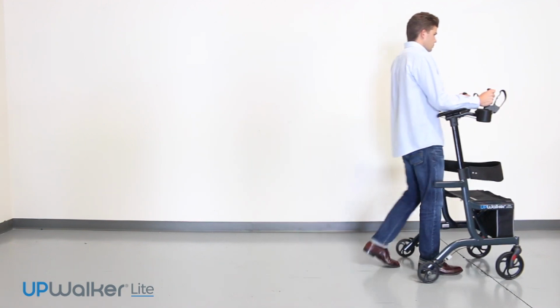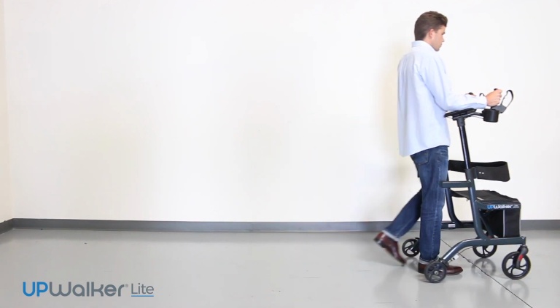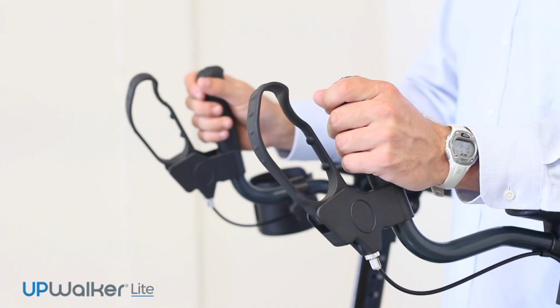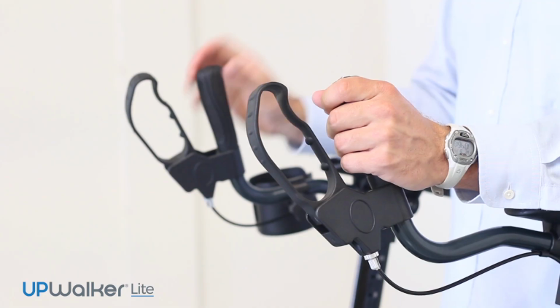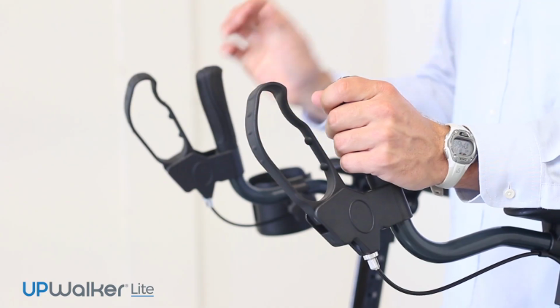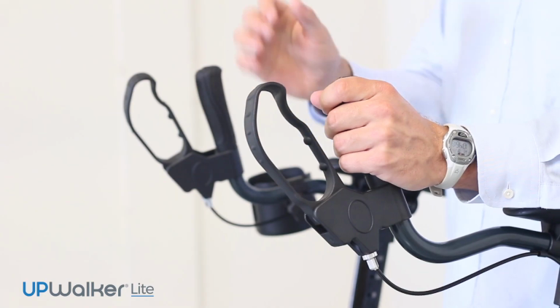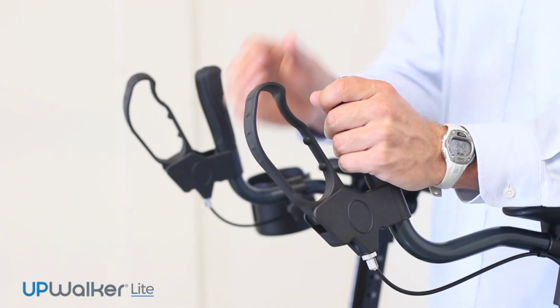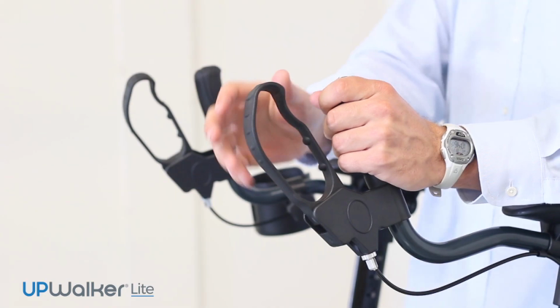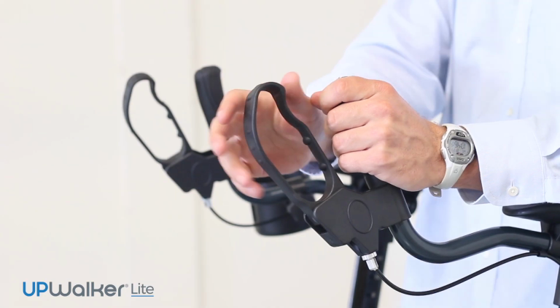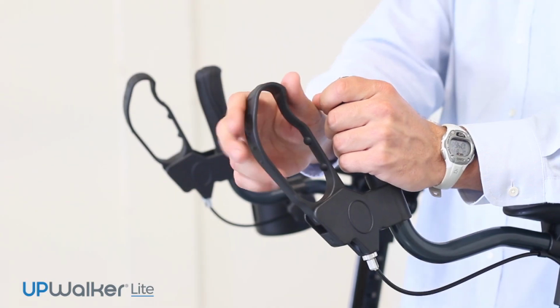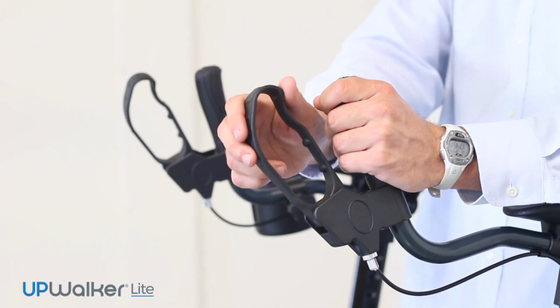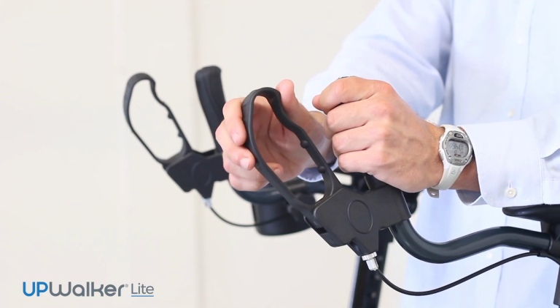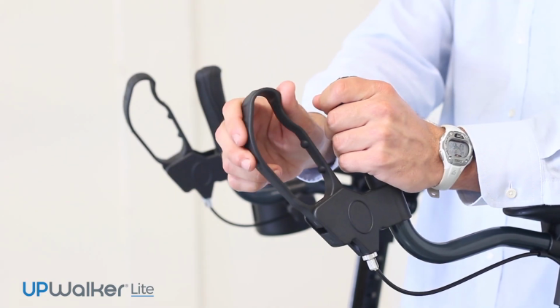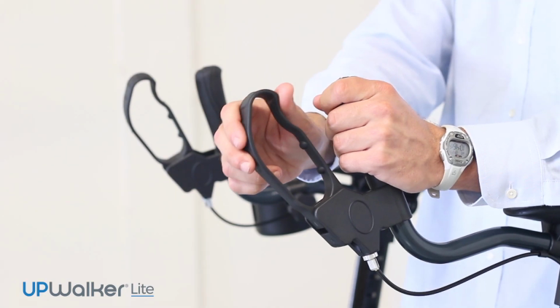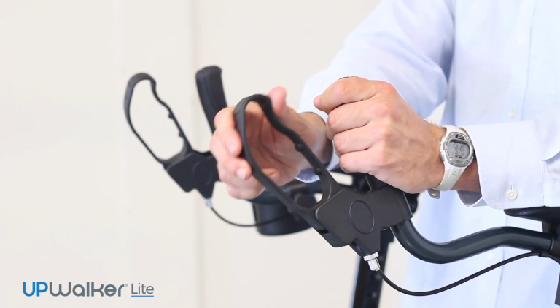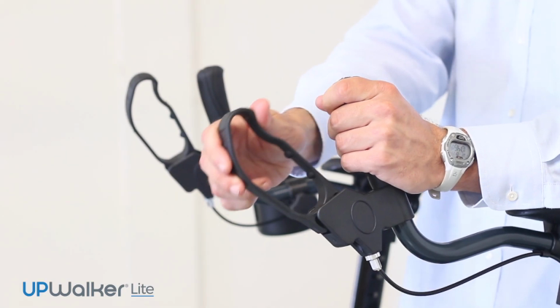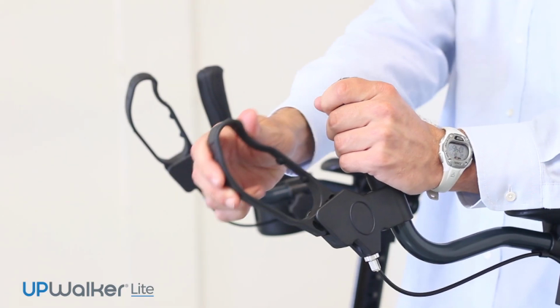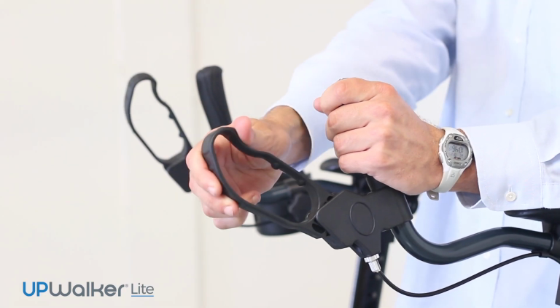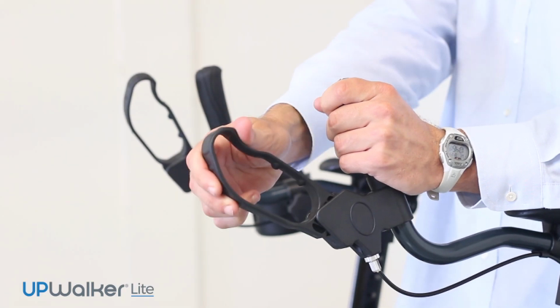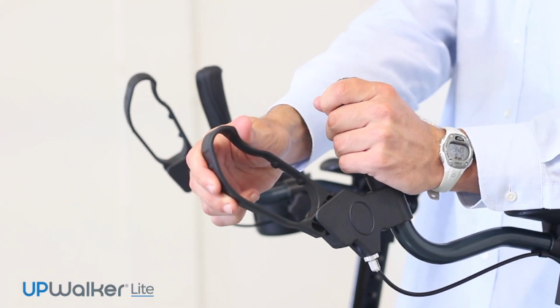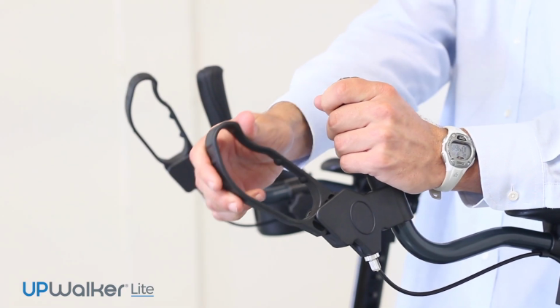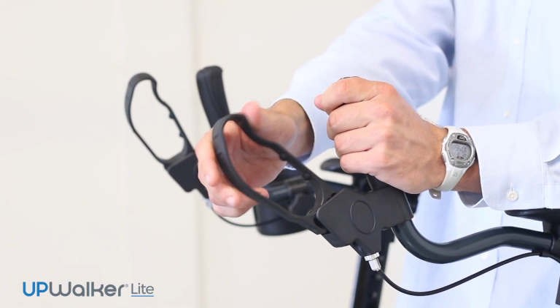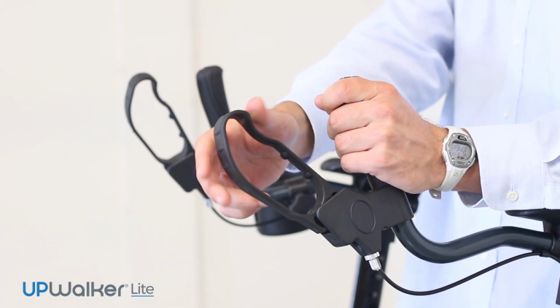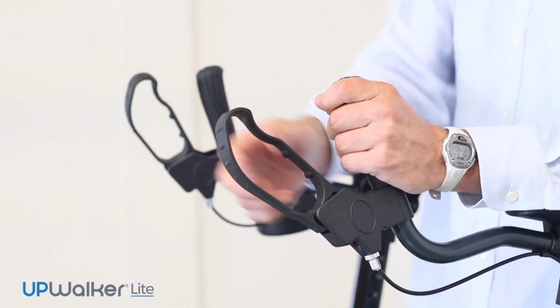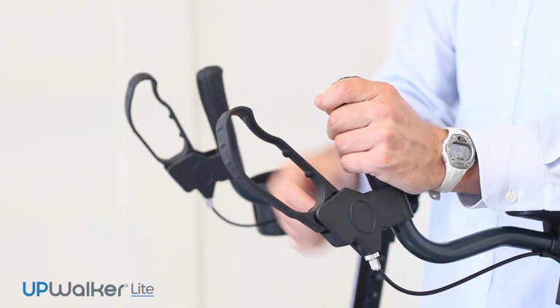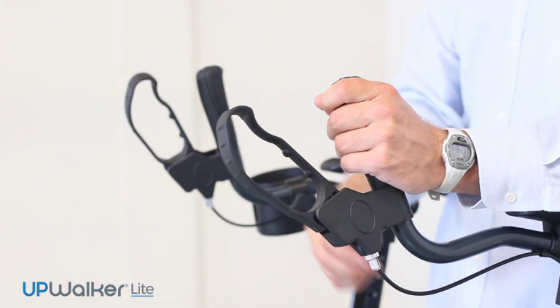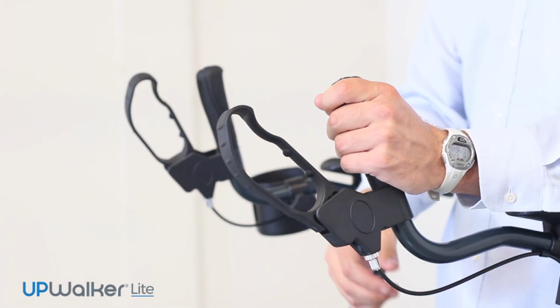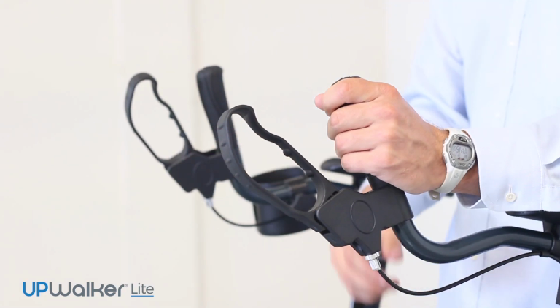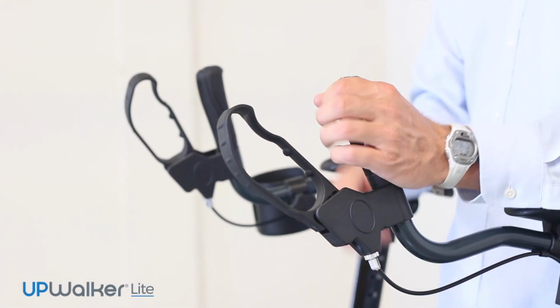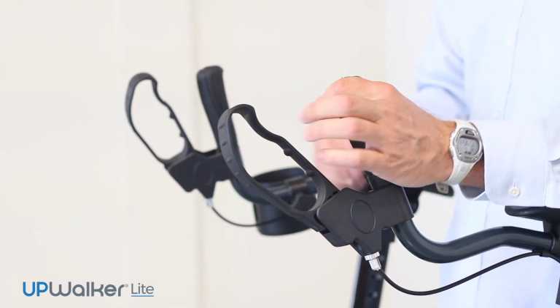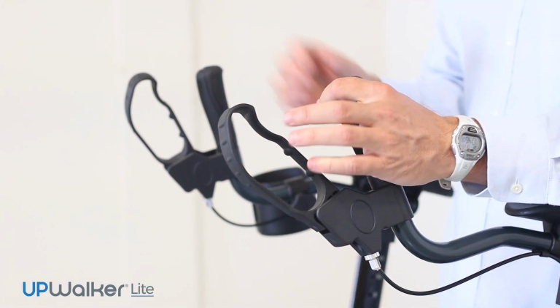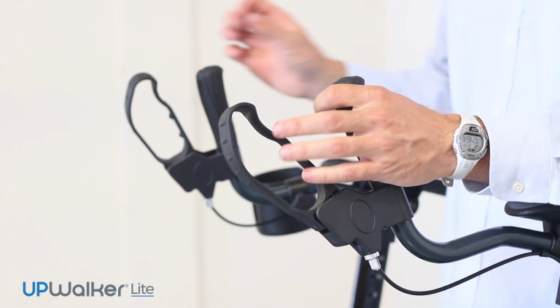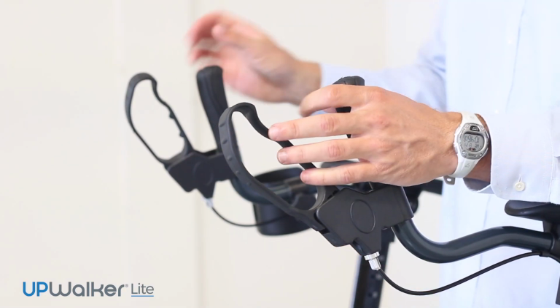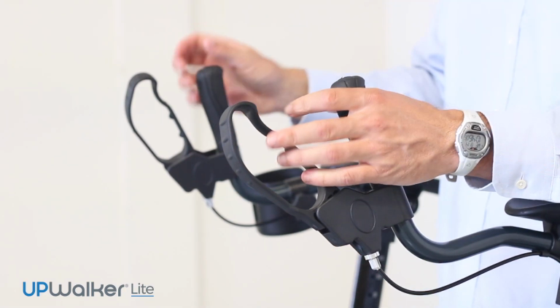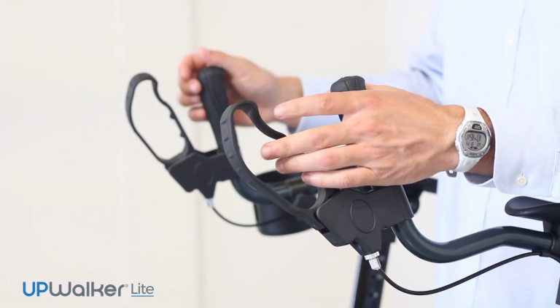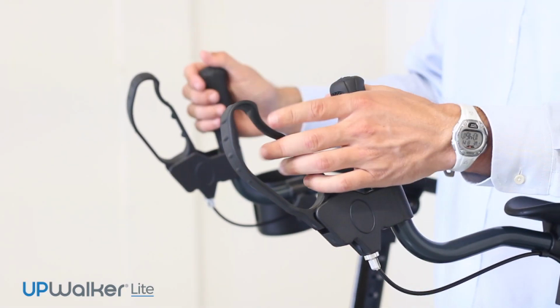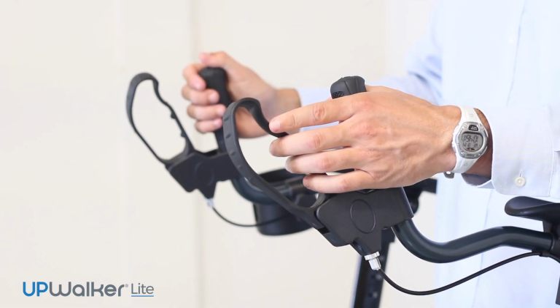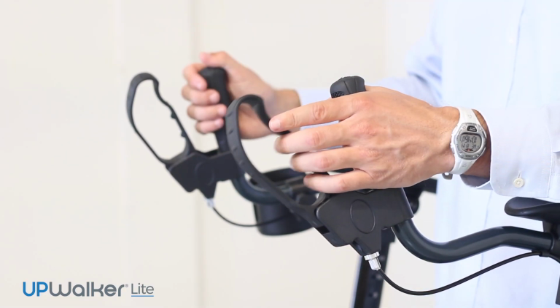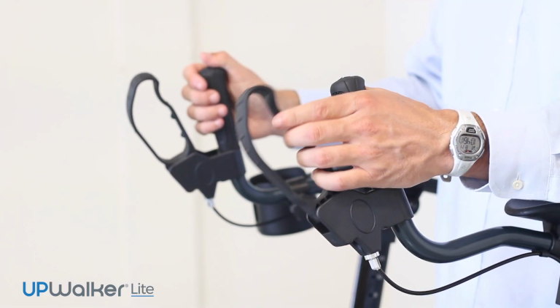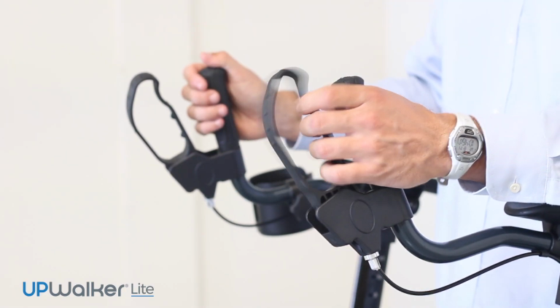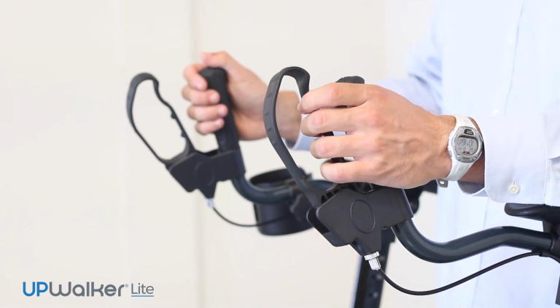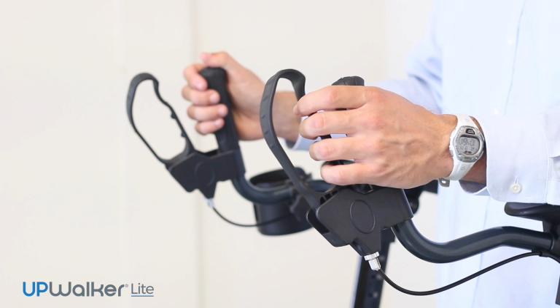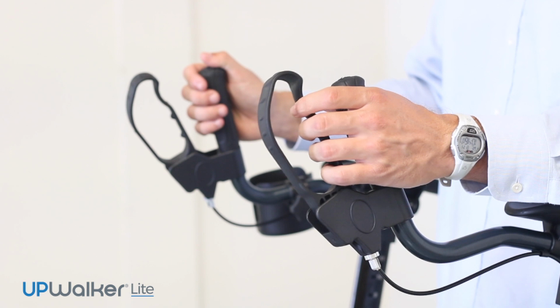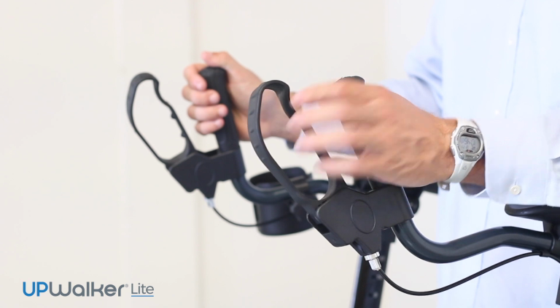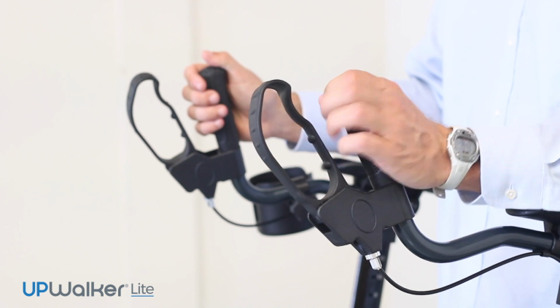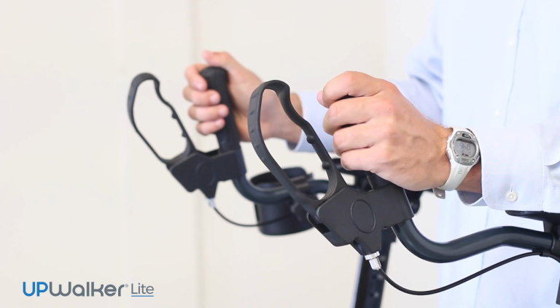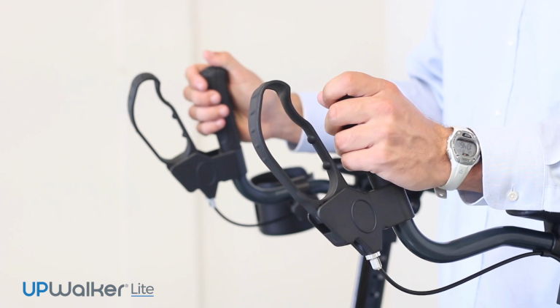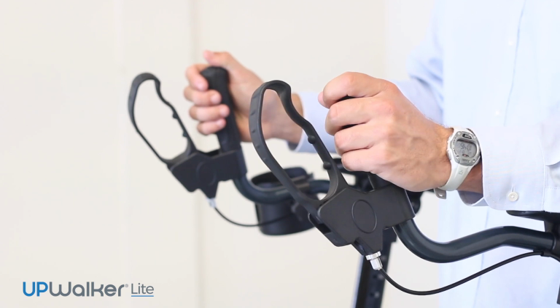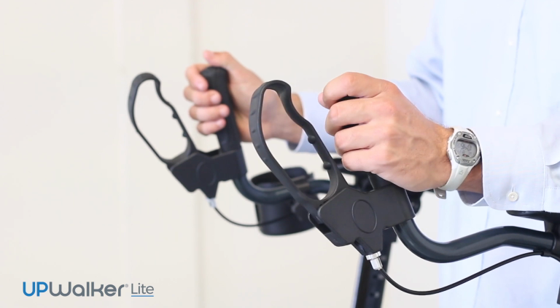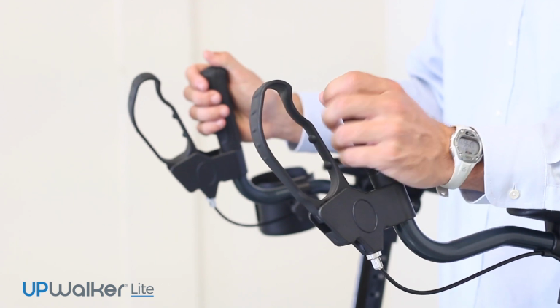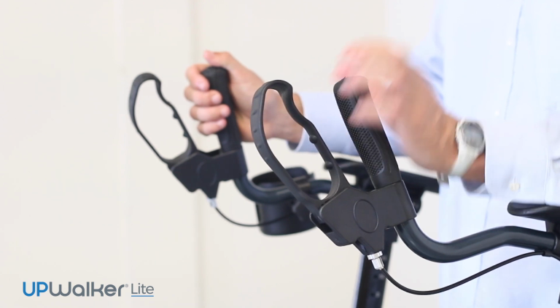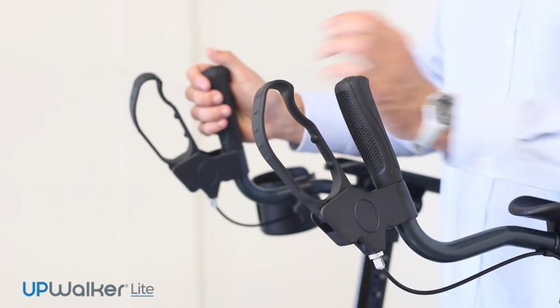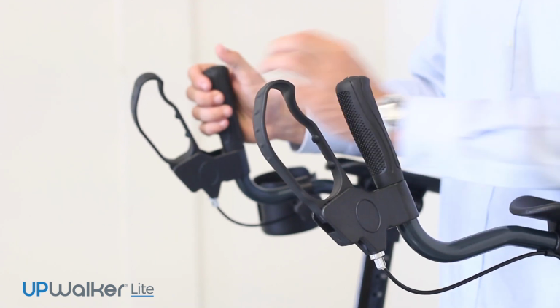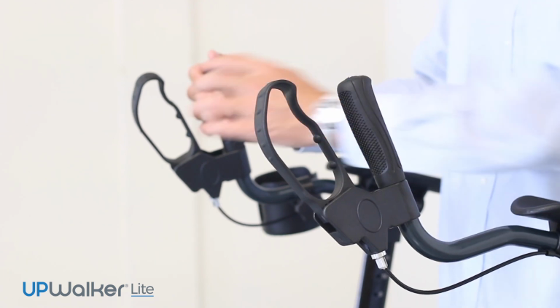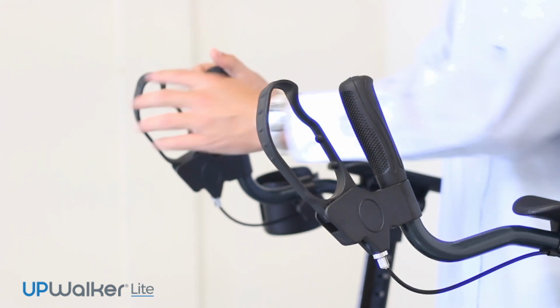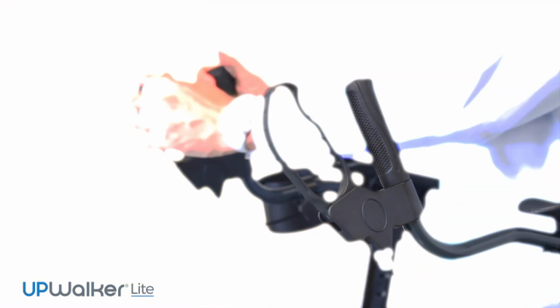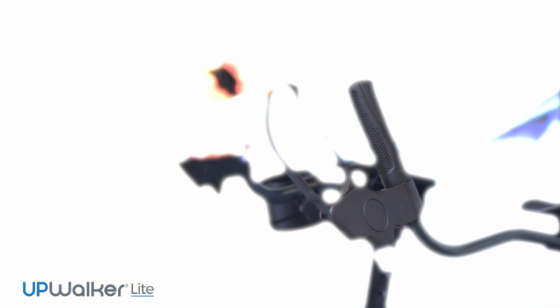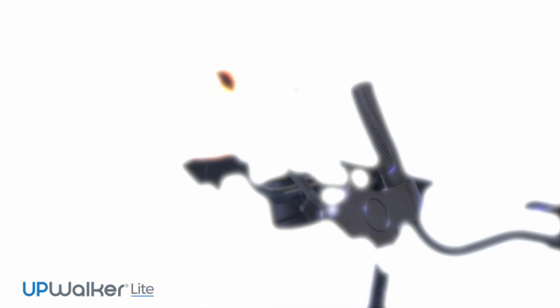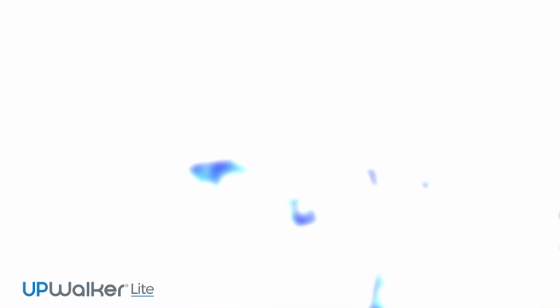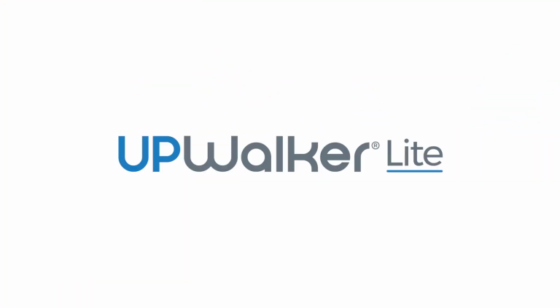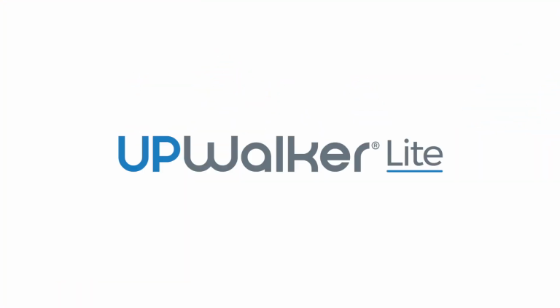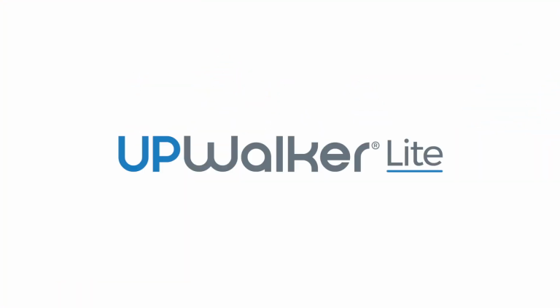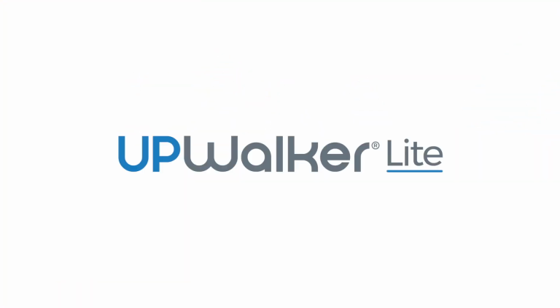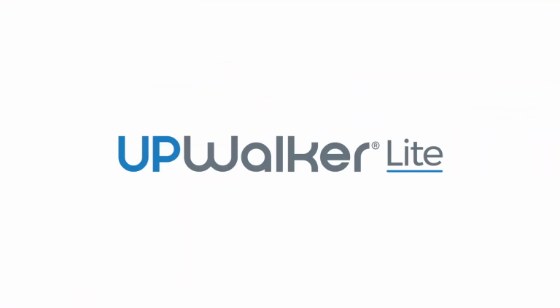Always have the parking brake engaged when sitting down or standing up from or into the UpWalker.